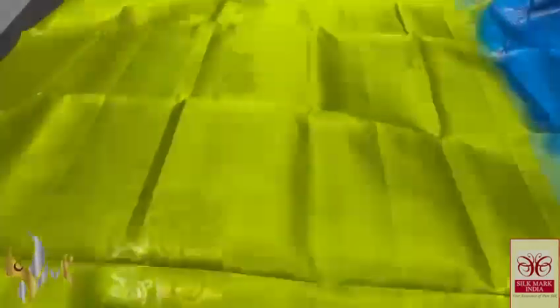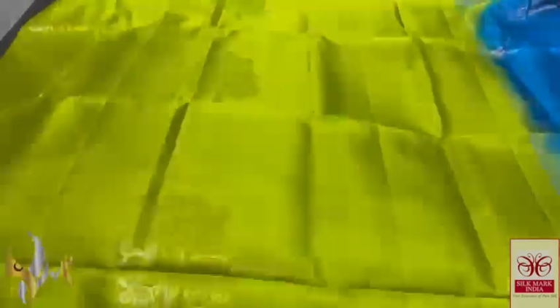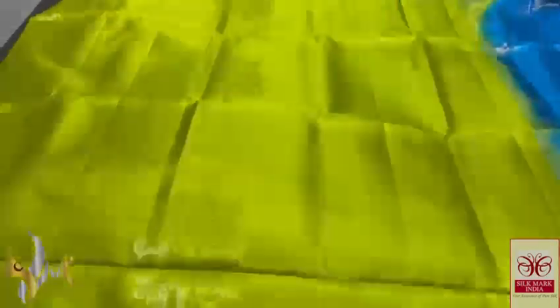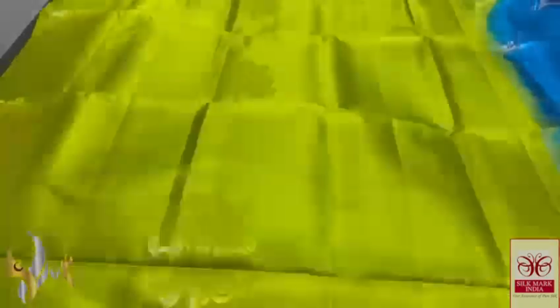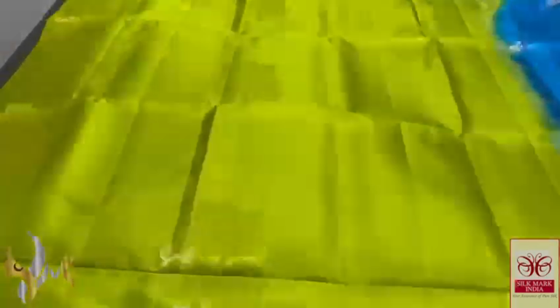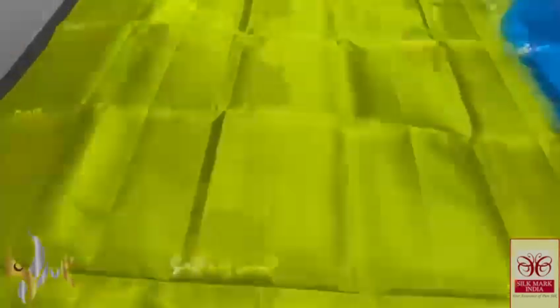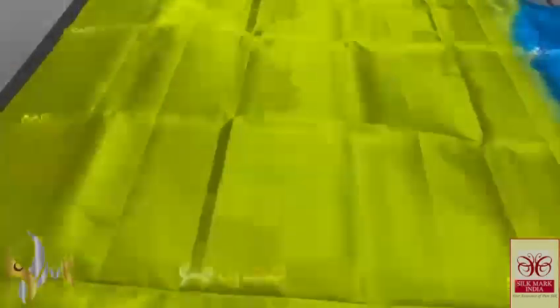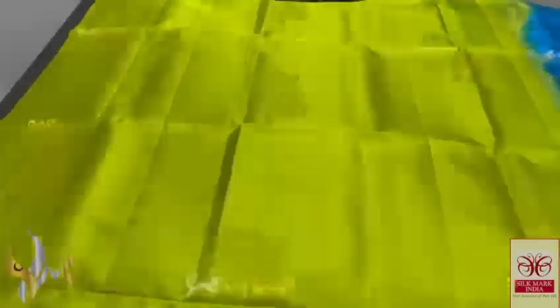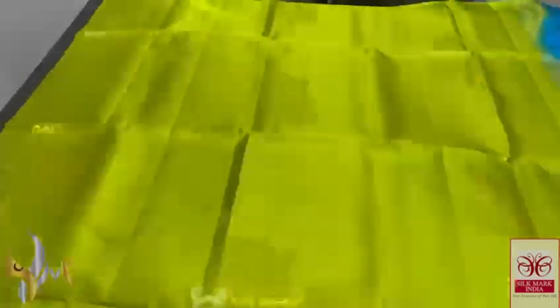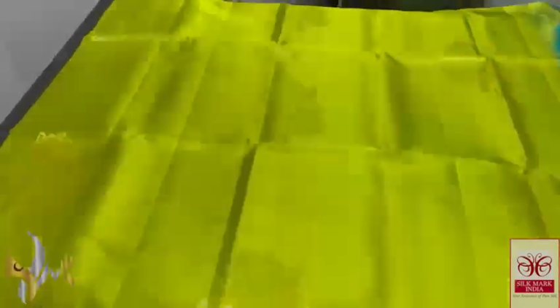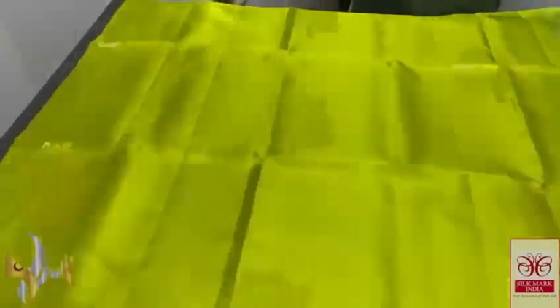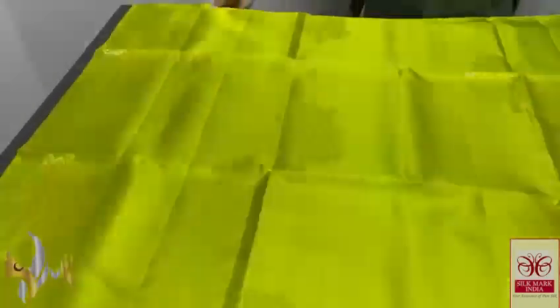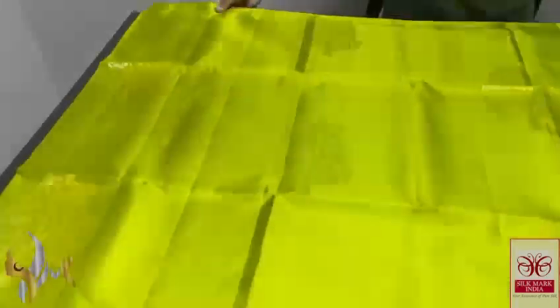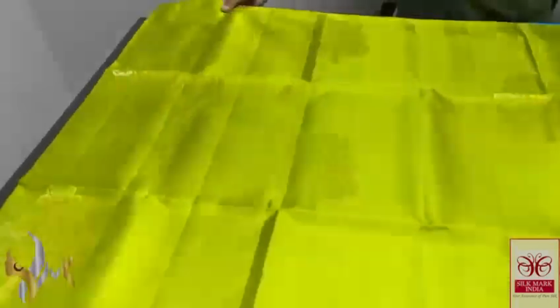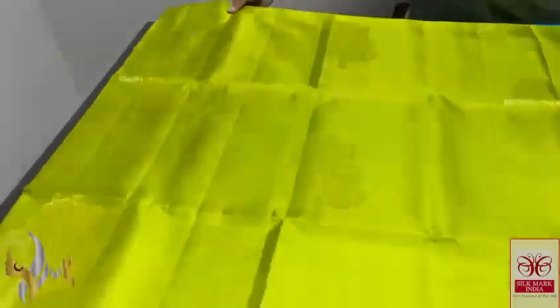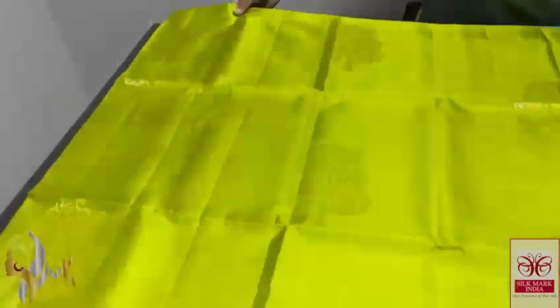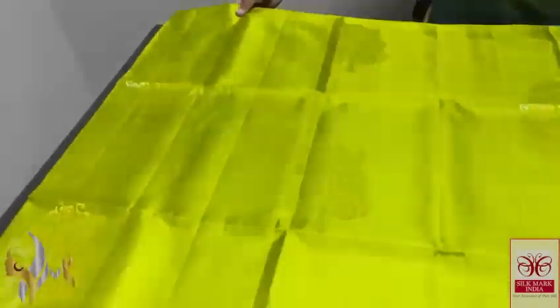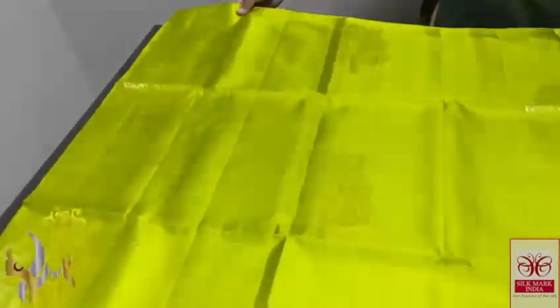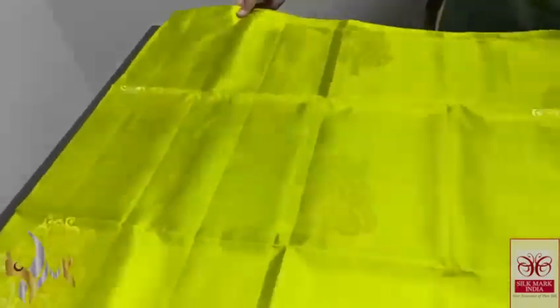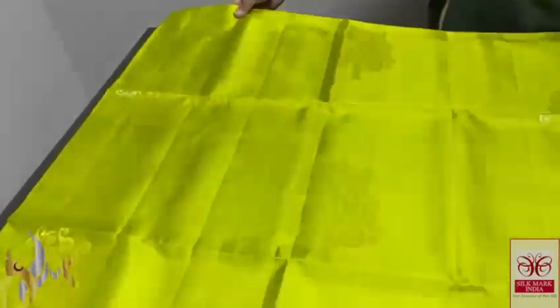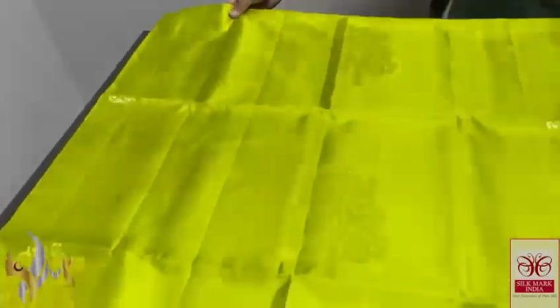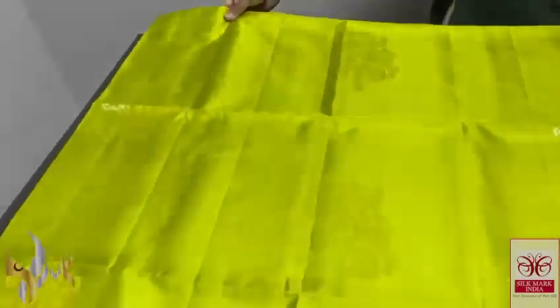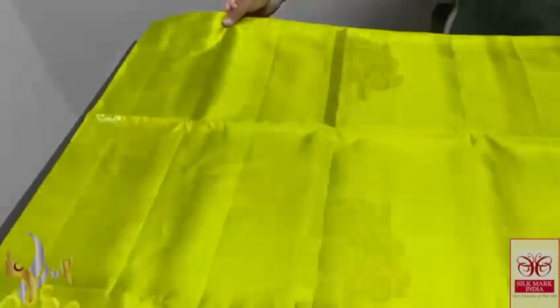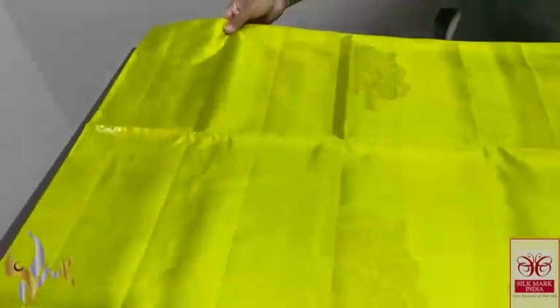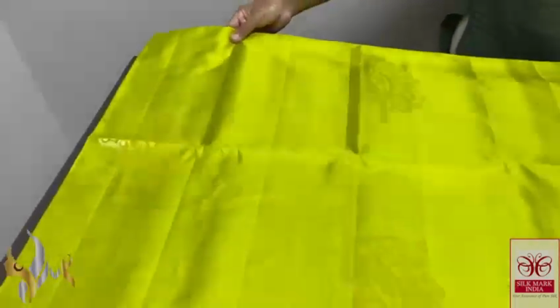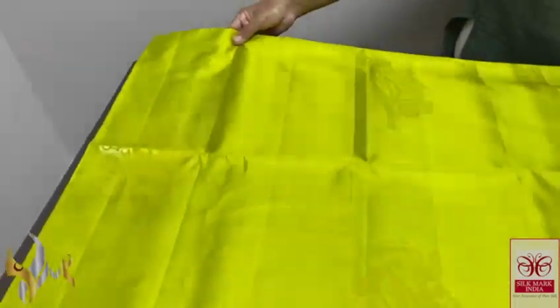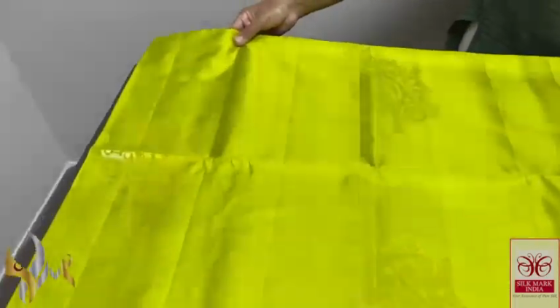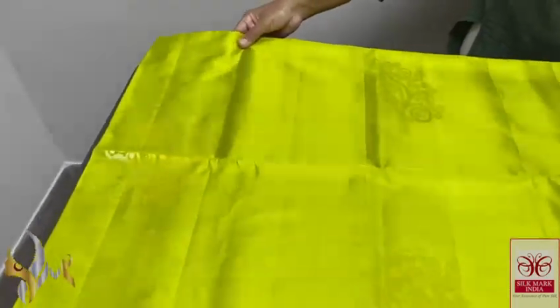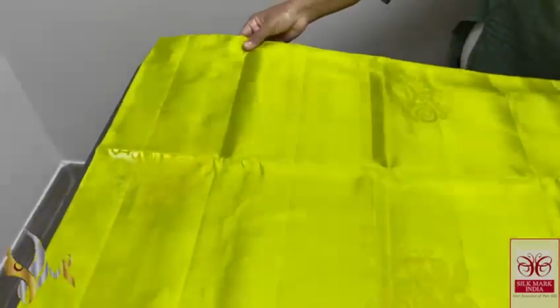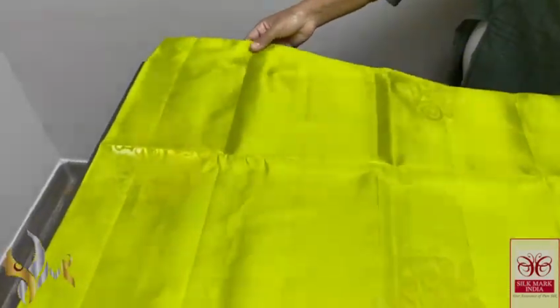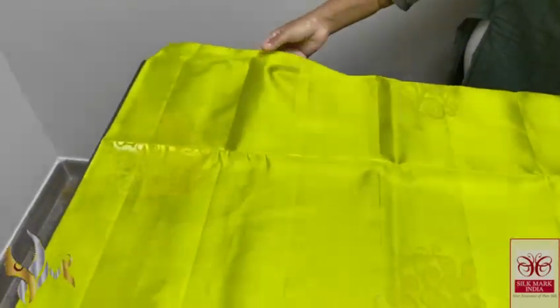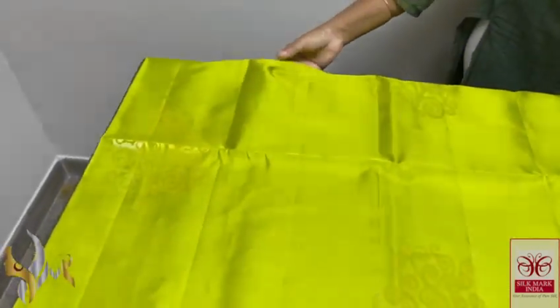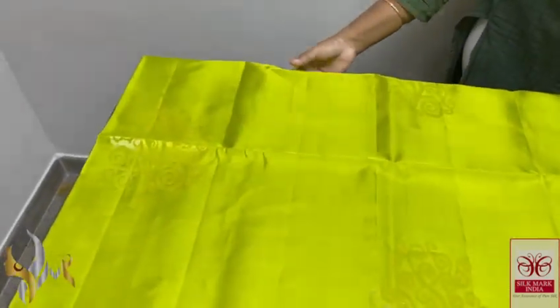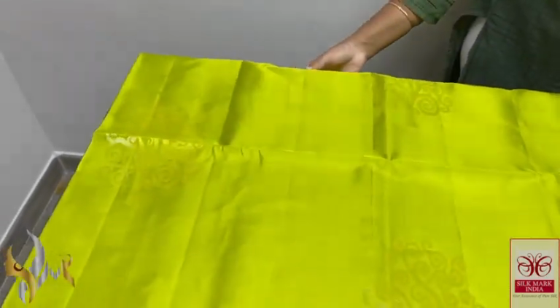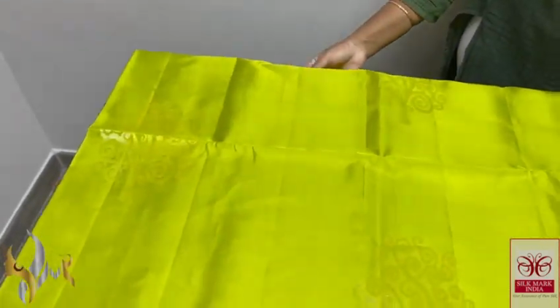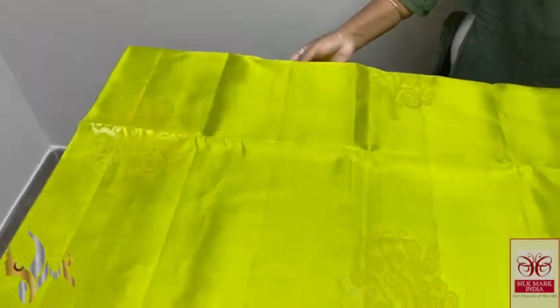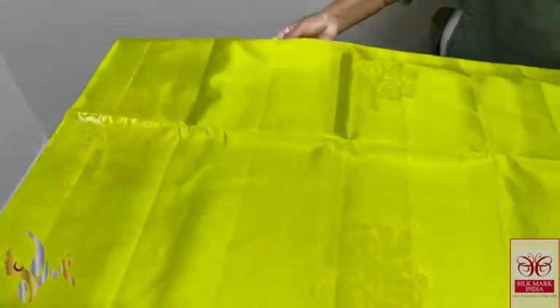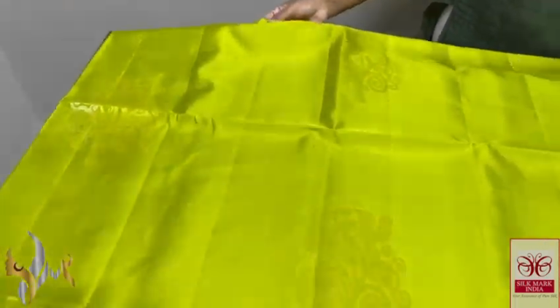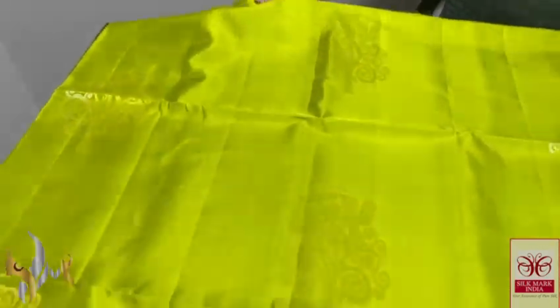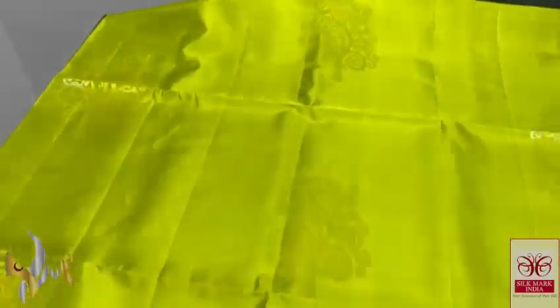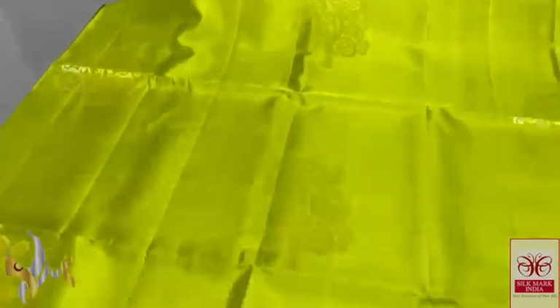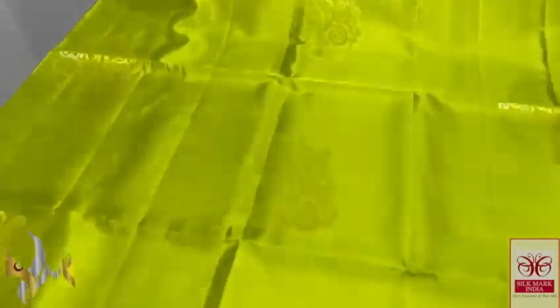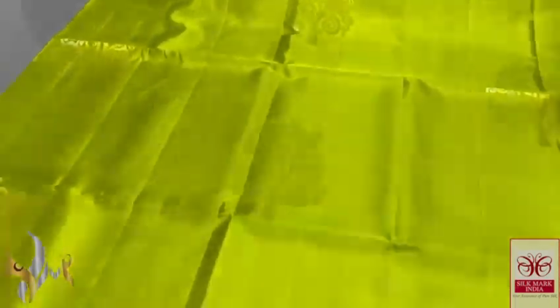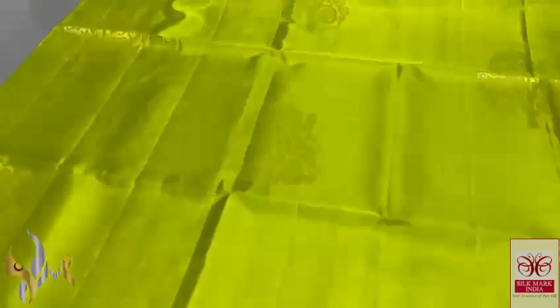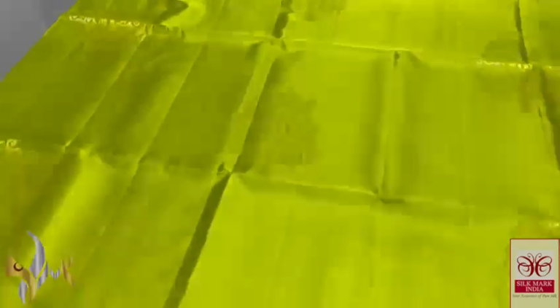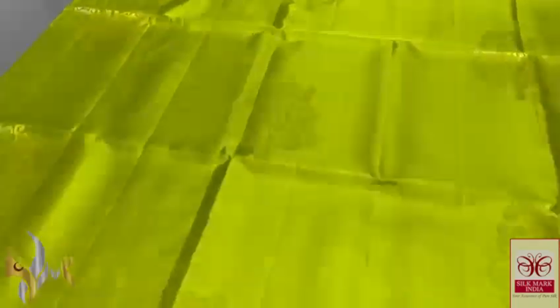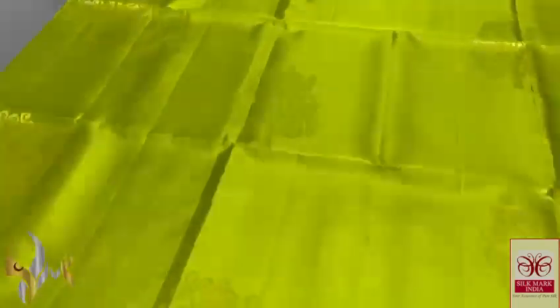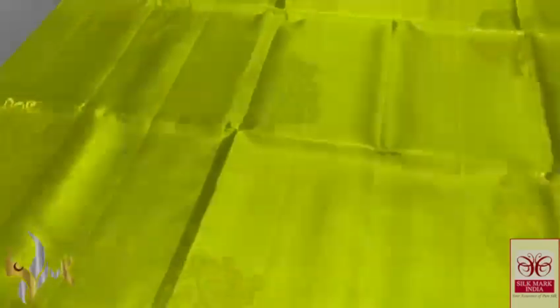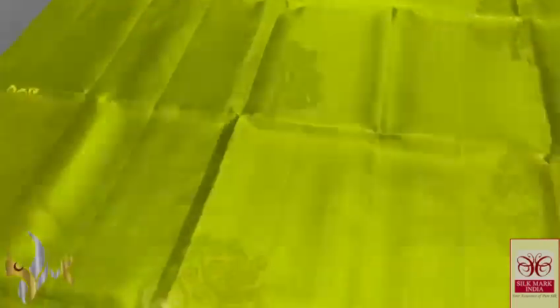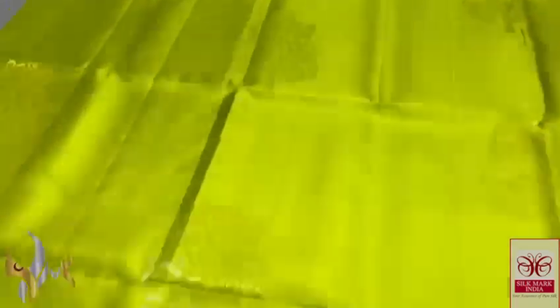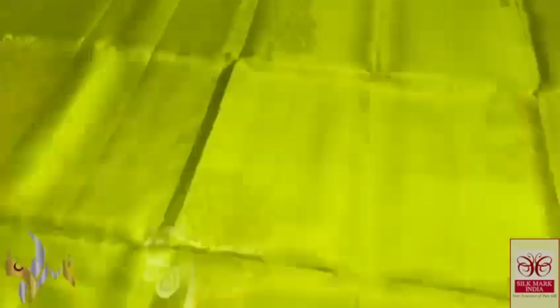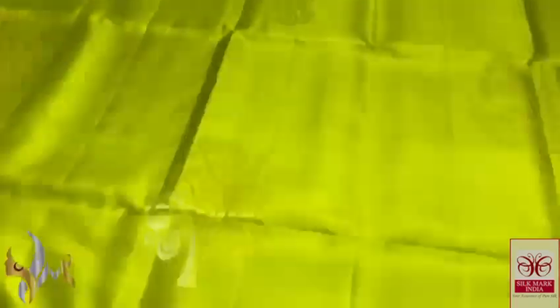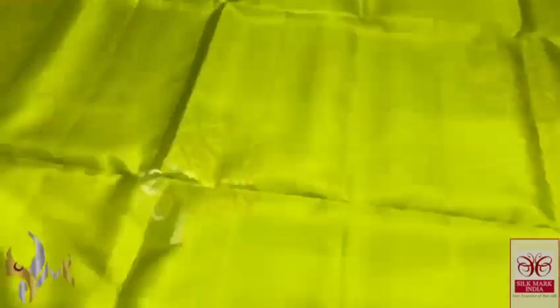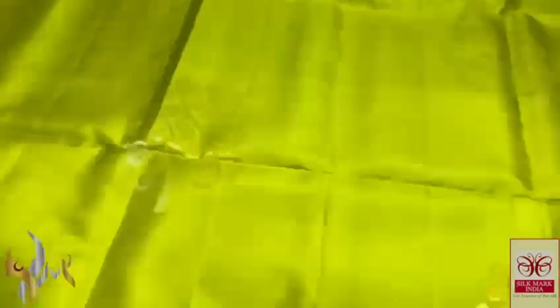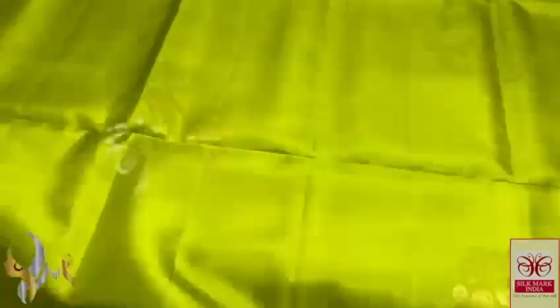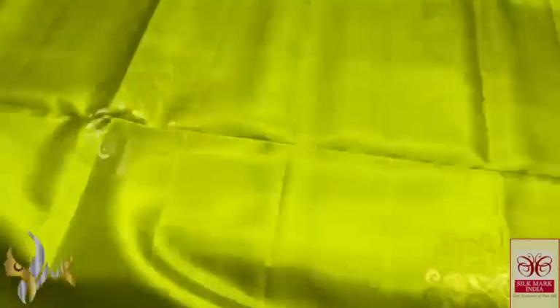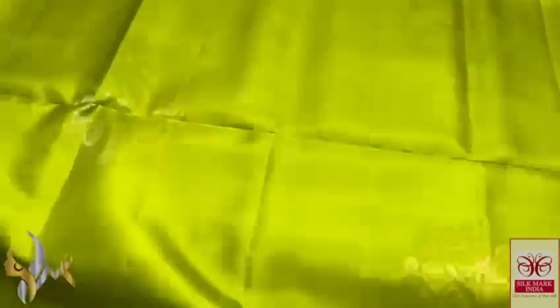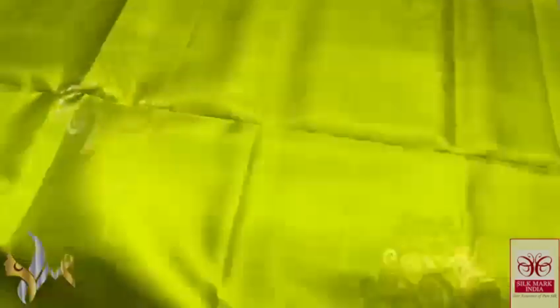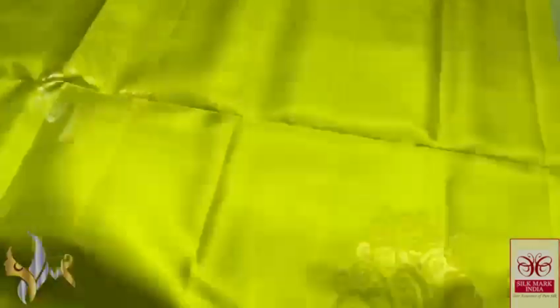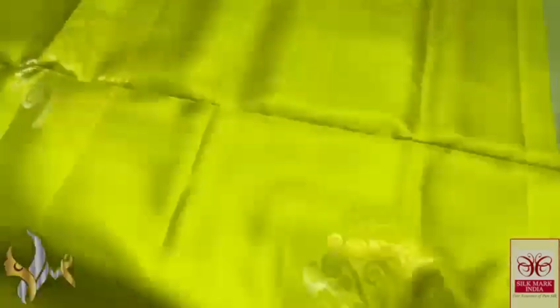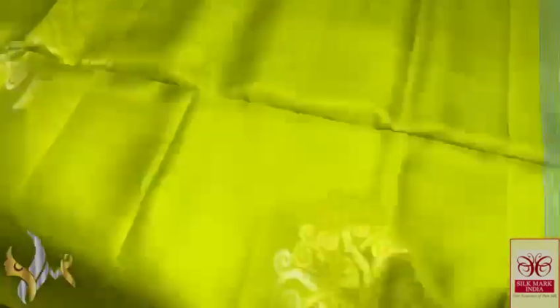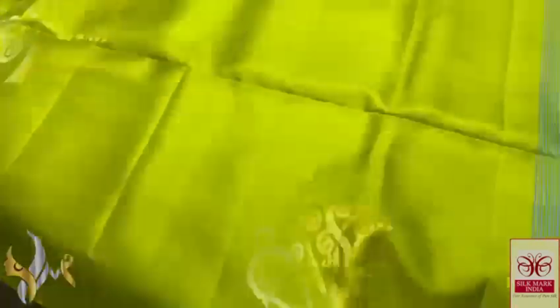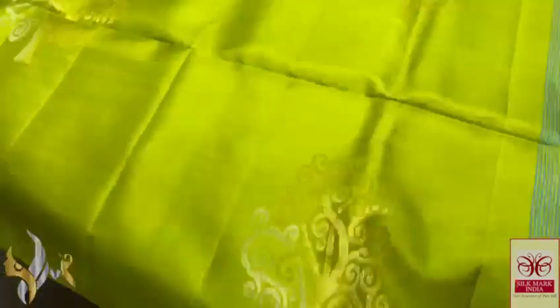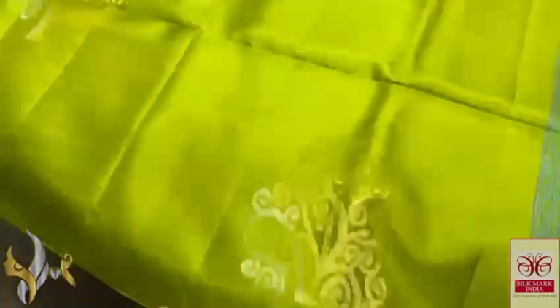Here we have a light green, almost a light apple green shade, beautiful and radiant color. You can see the bhutas.